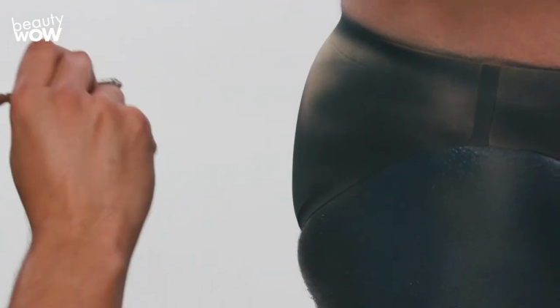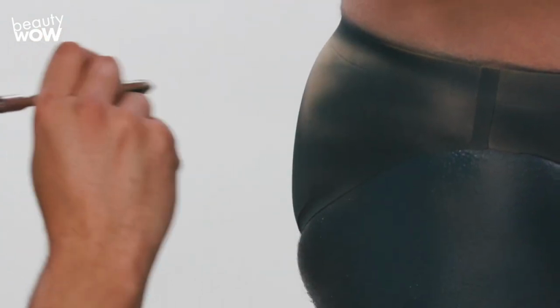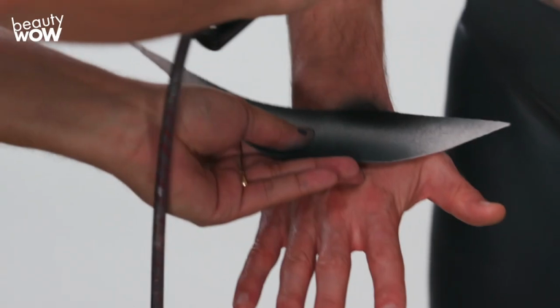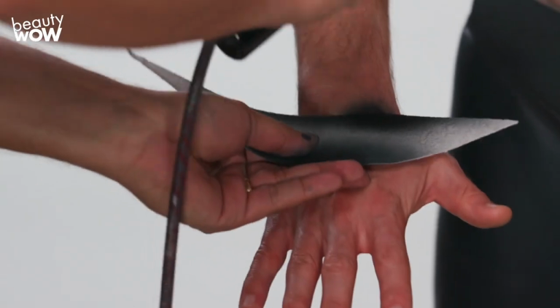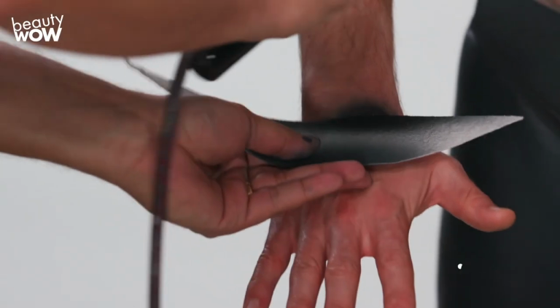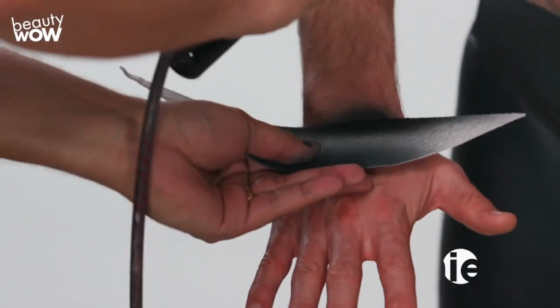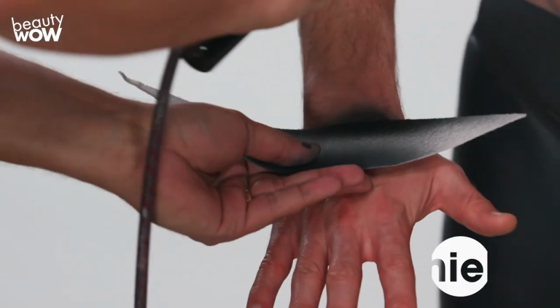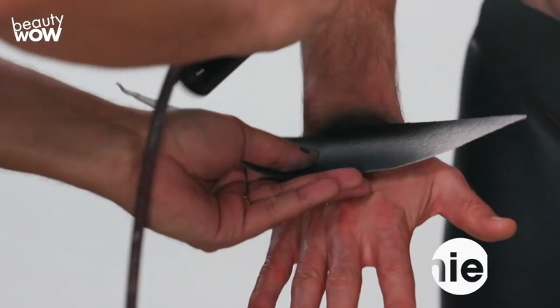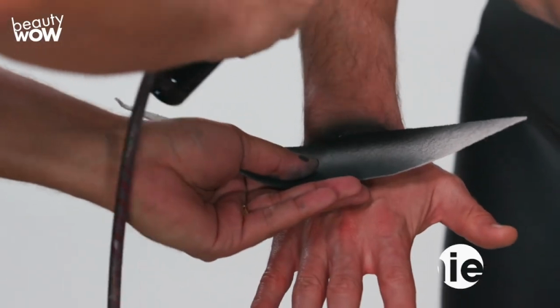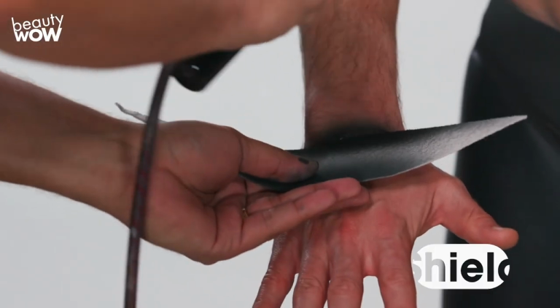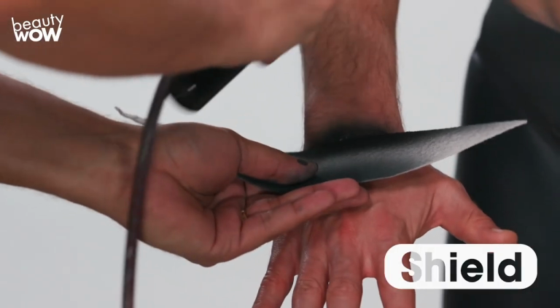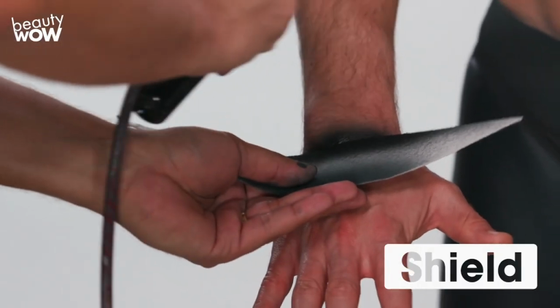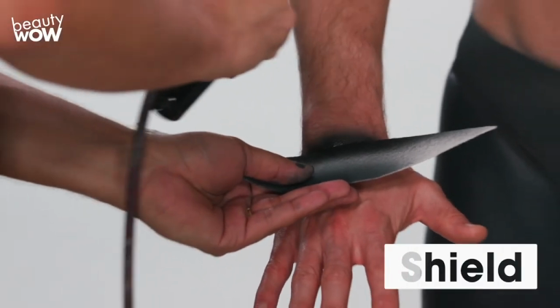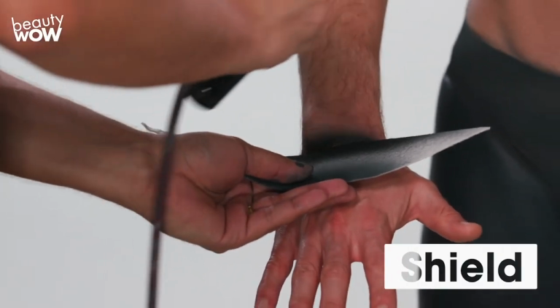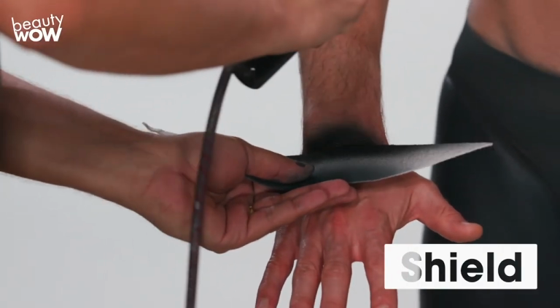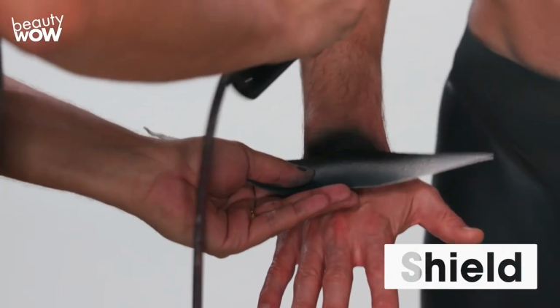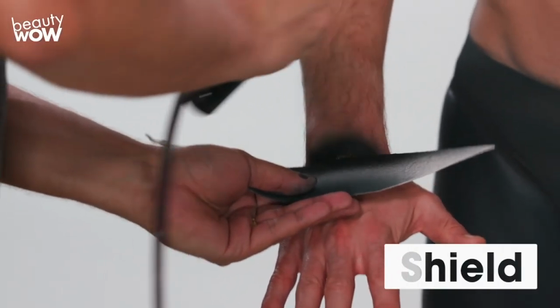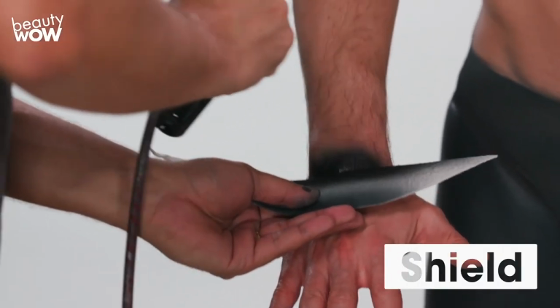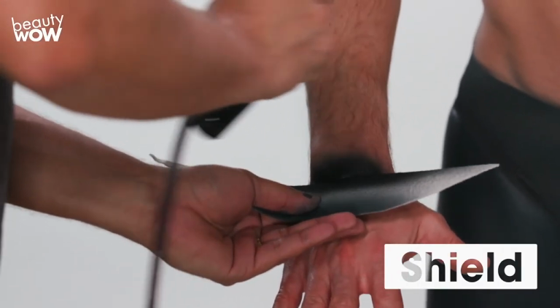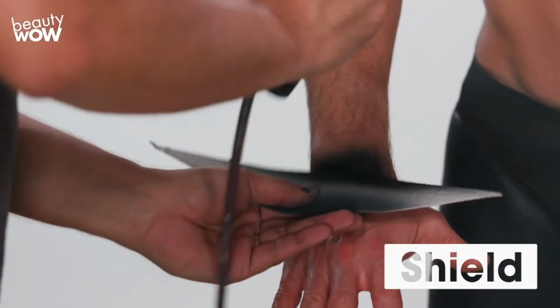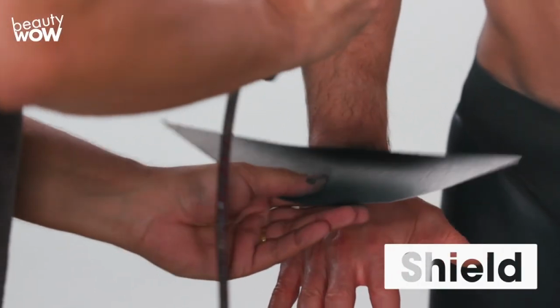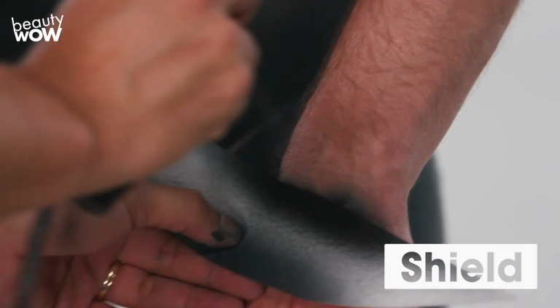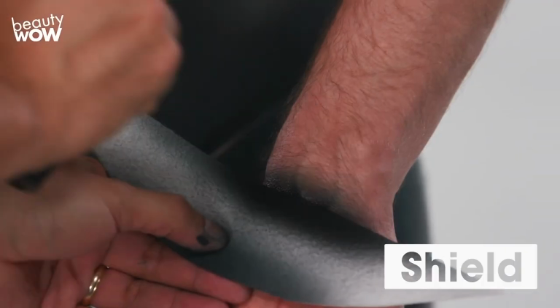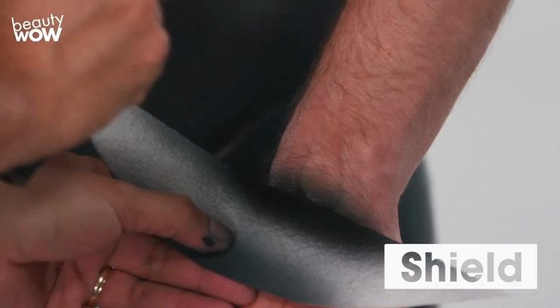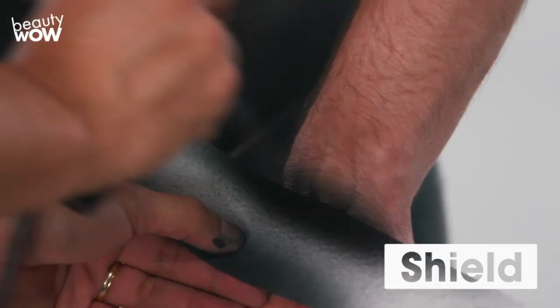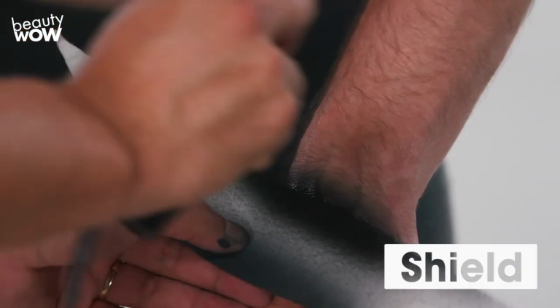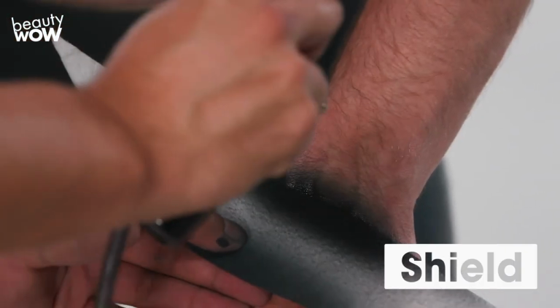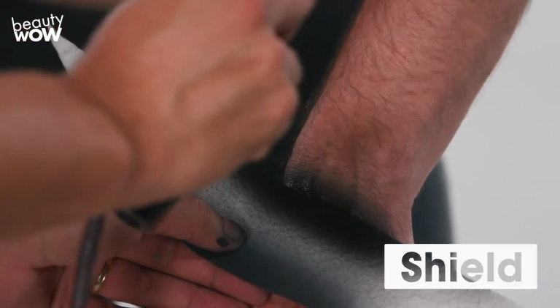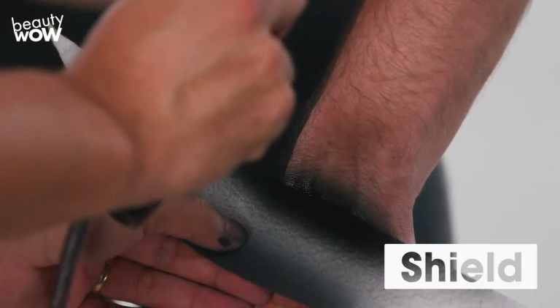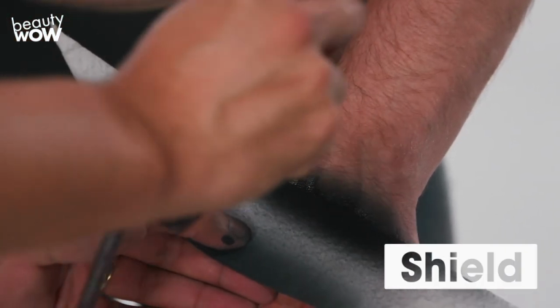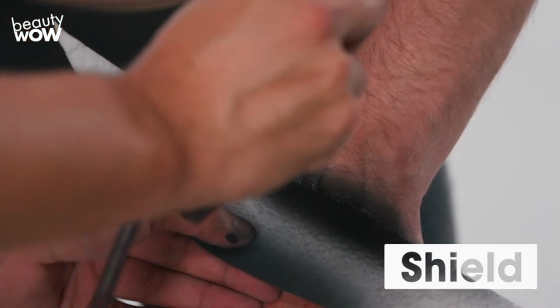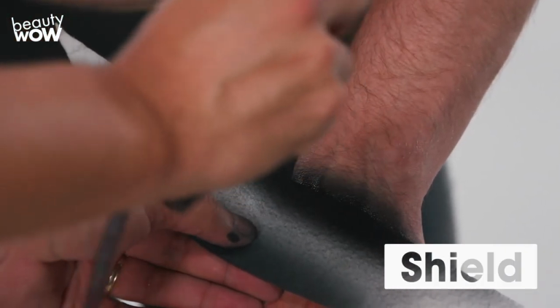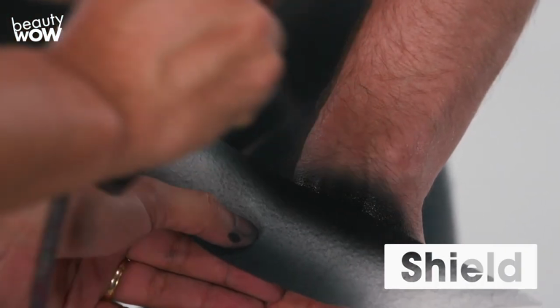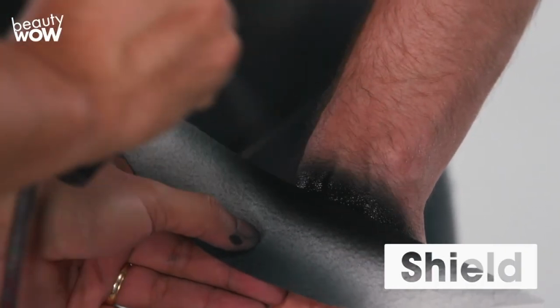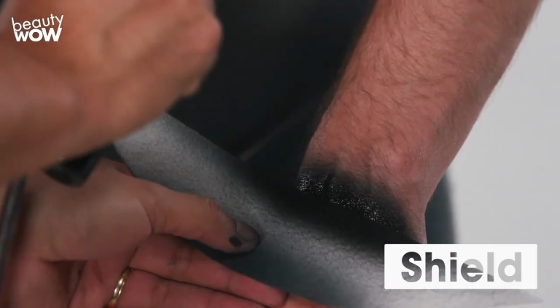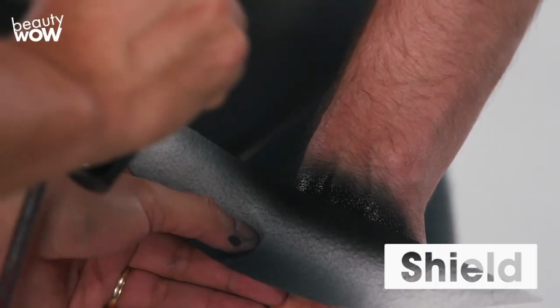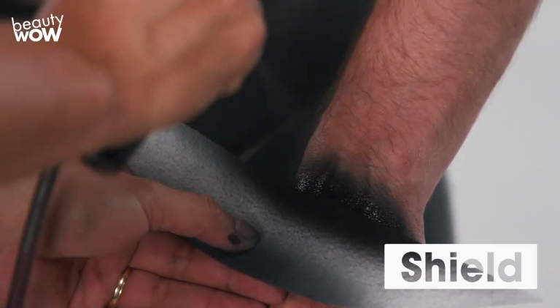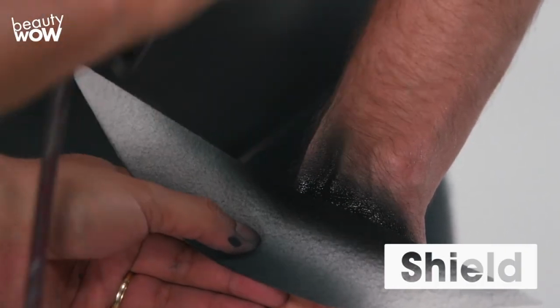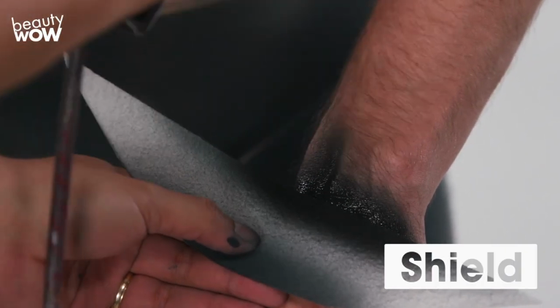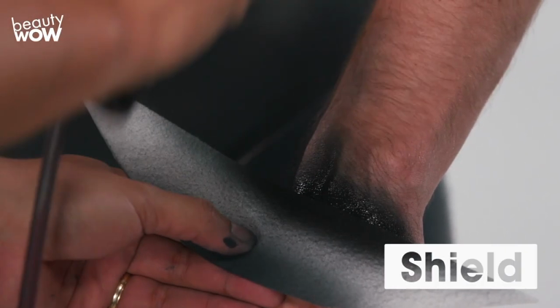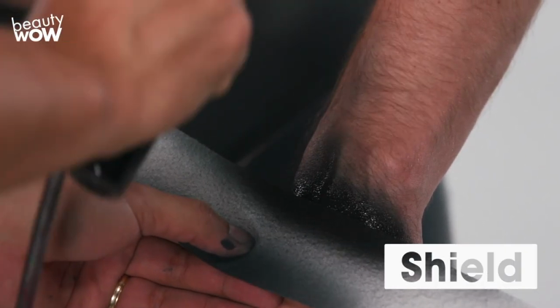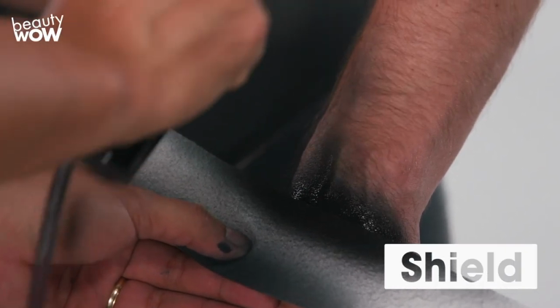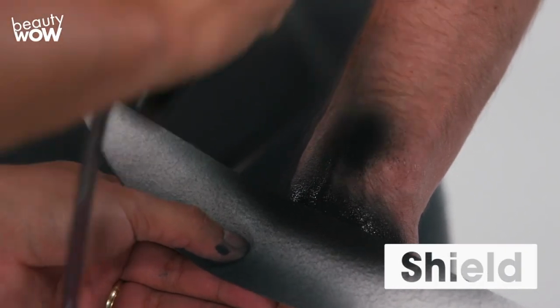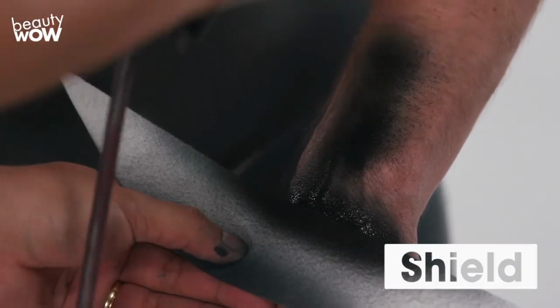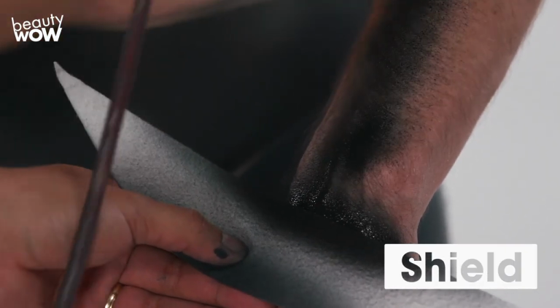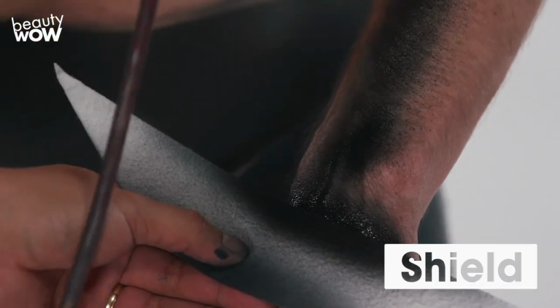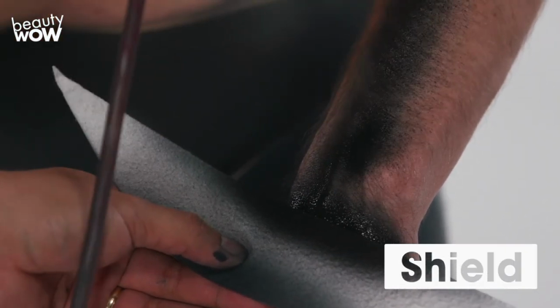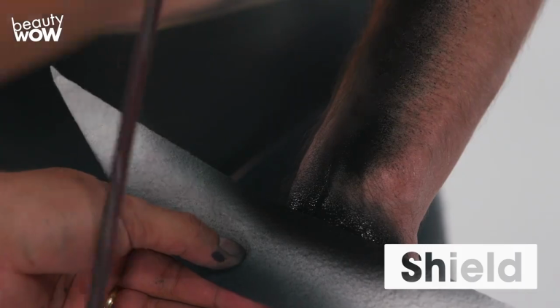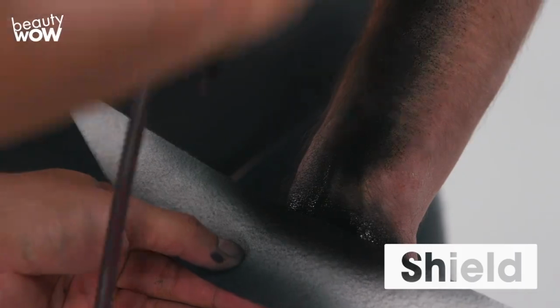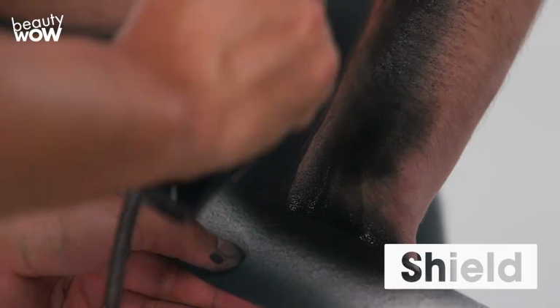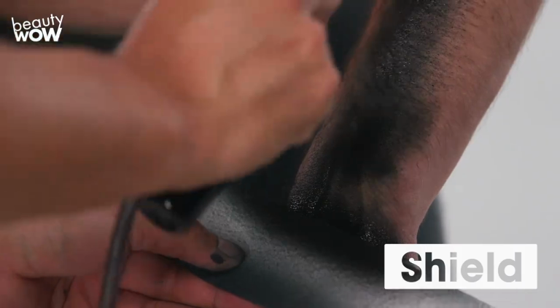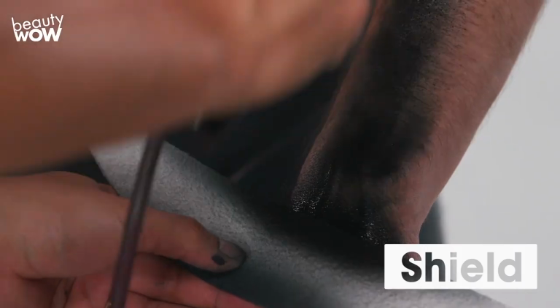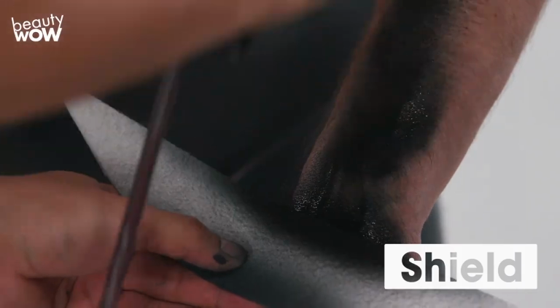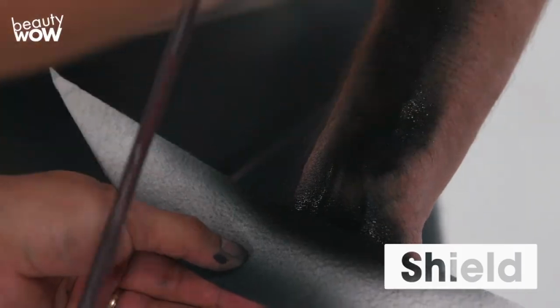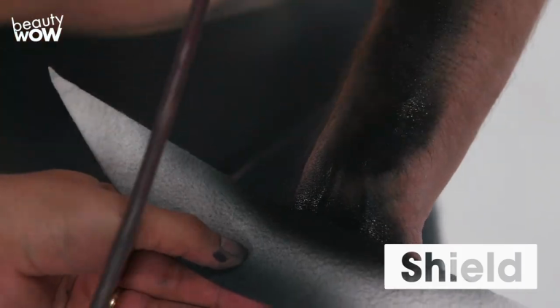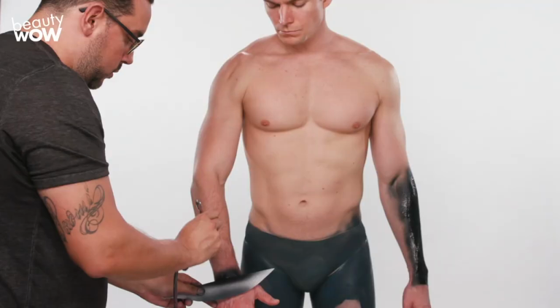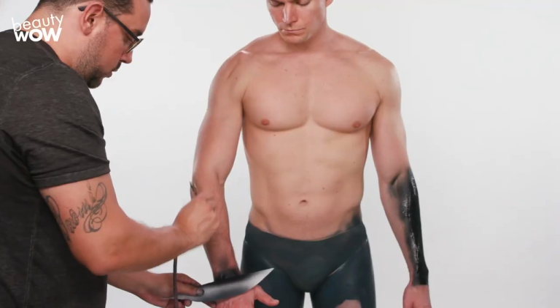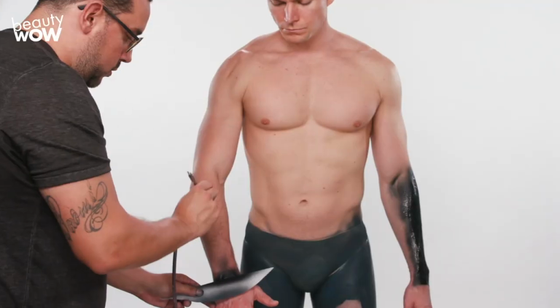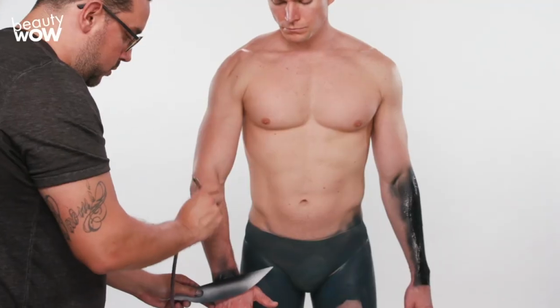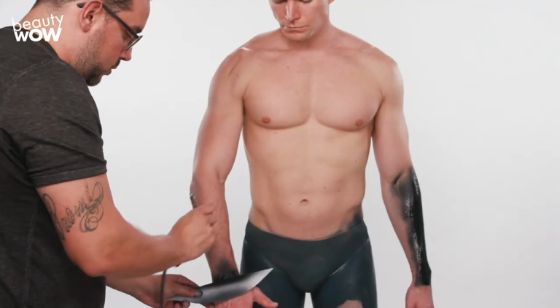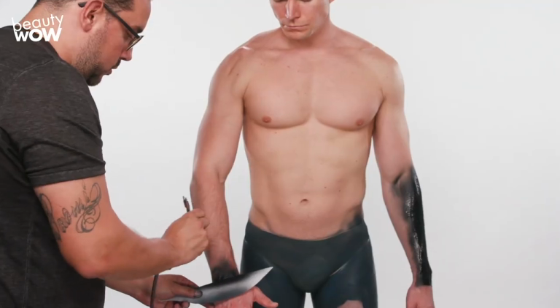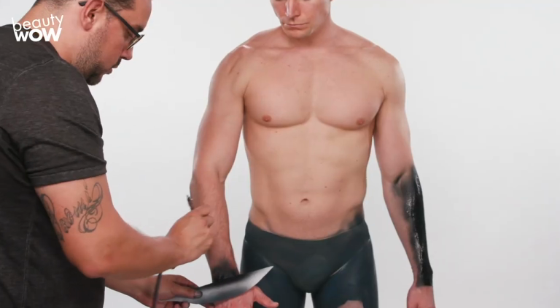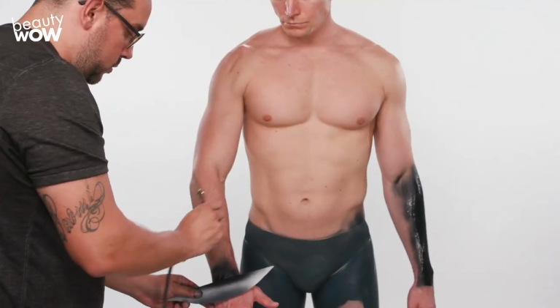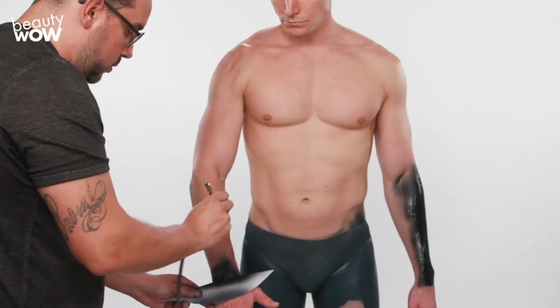For the next step, I'm going to be applying black to the shoulders, arms, and sides of the torso. This is going to be the base coat for the leather jacket.